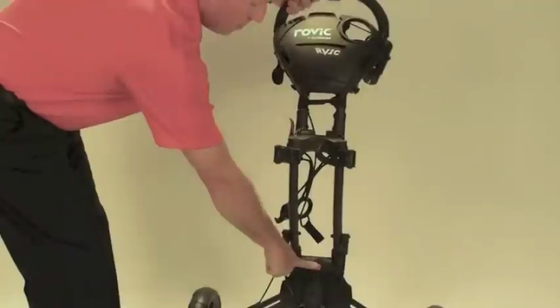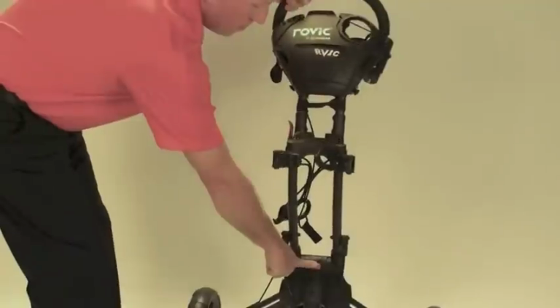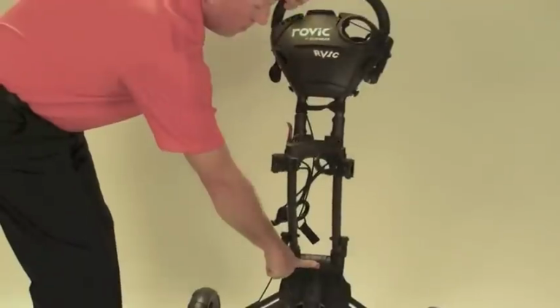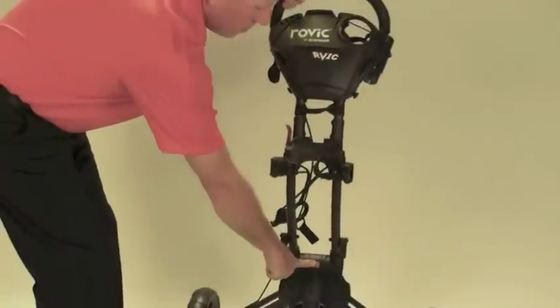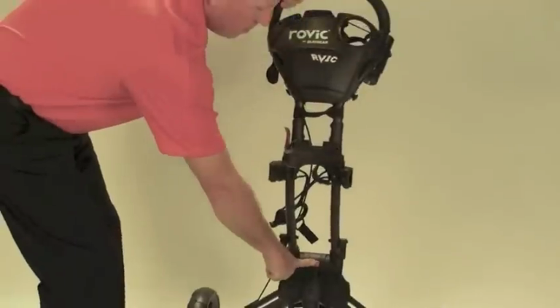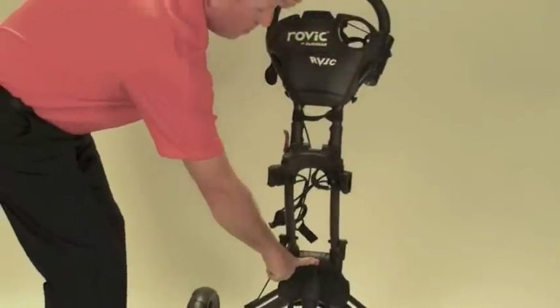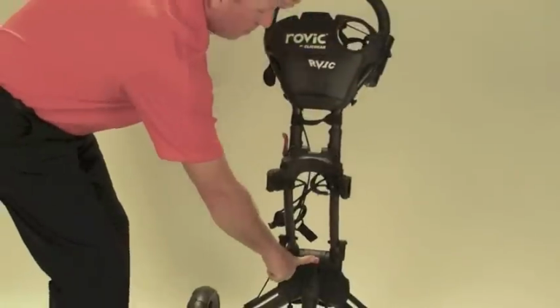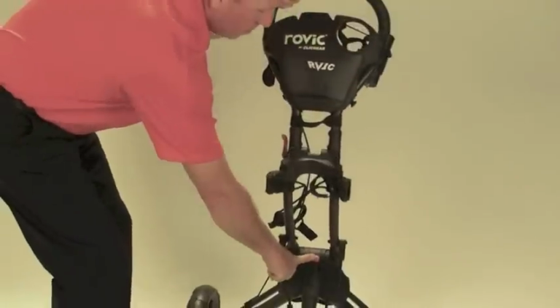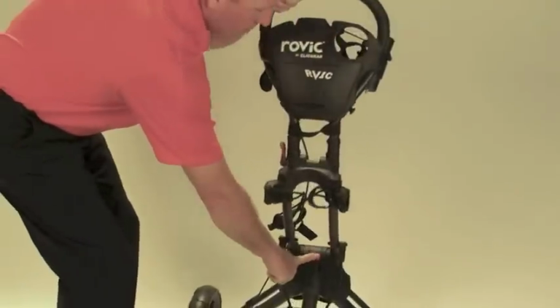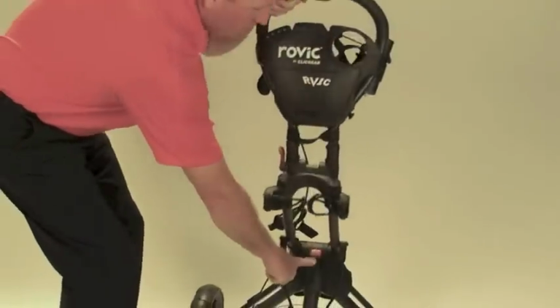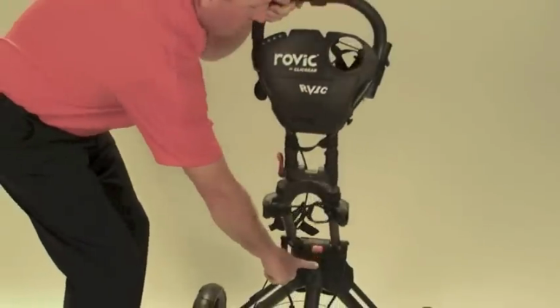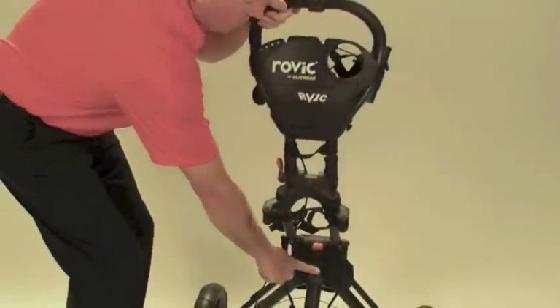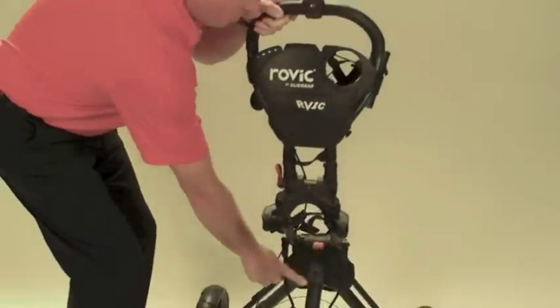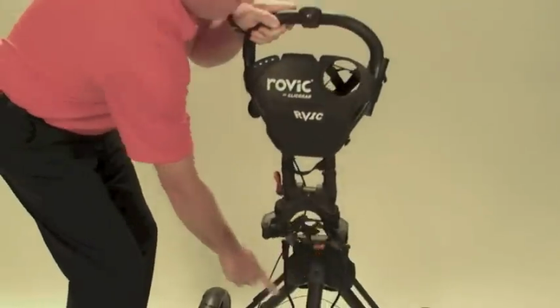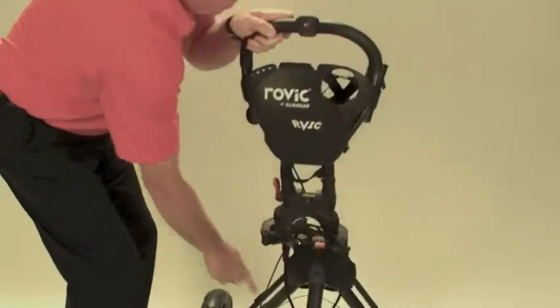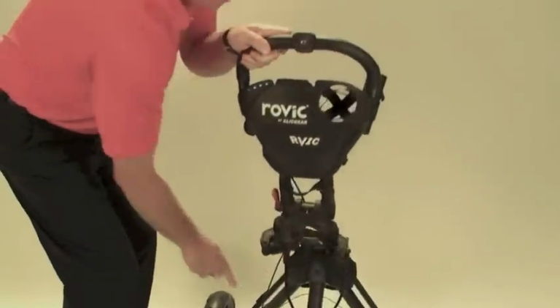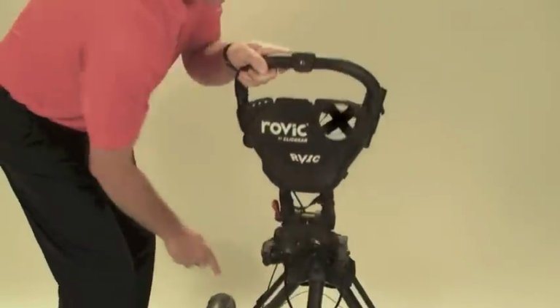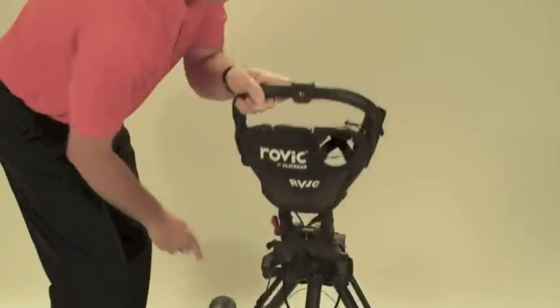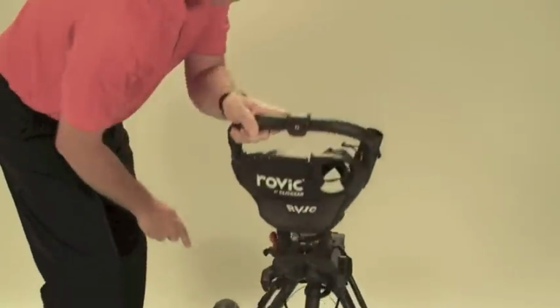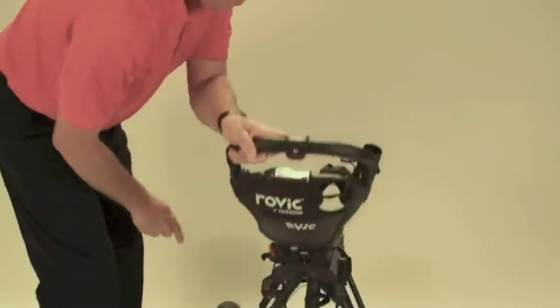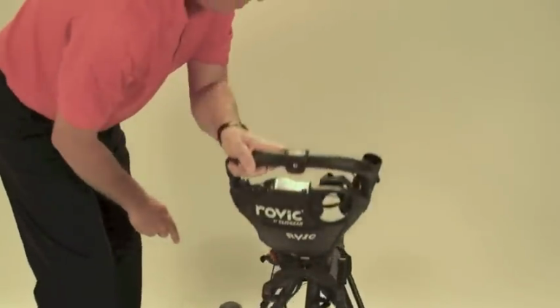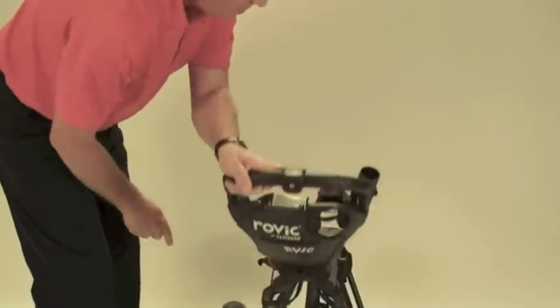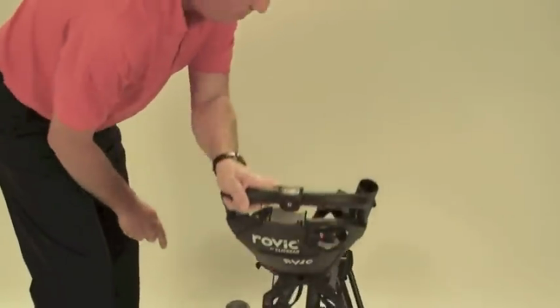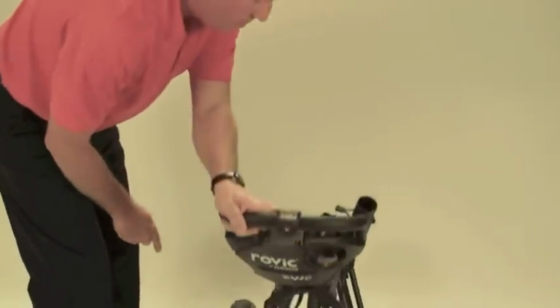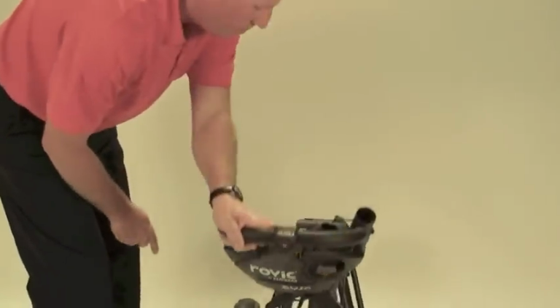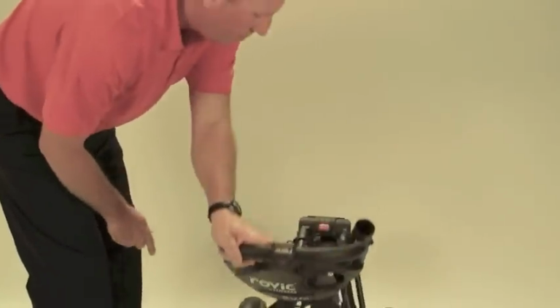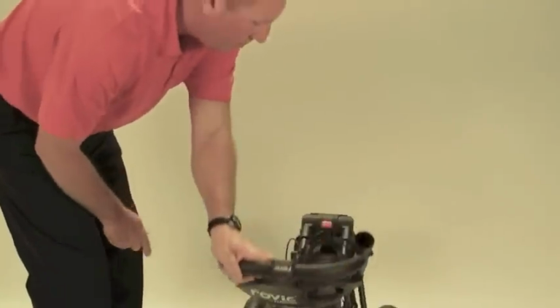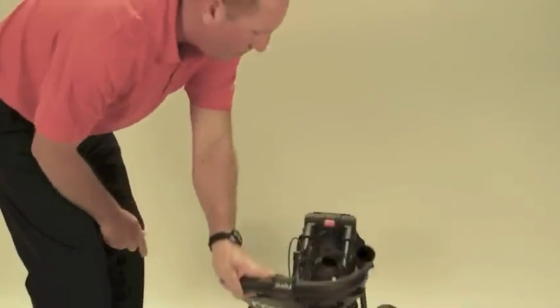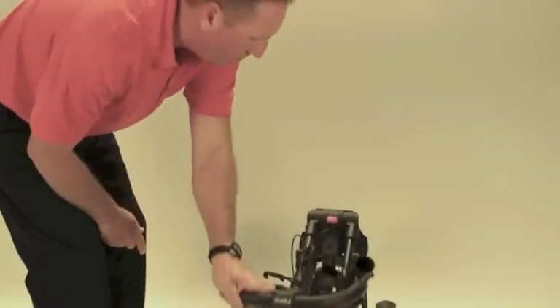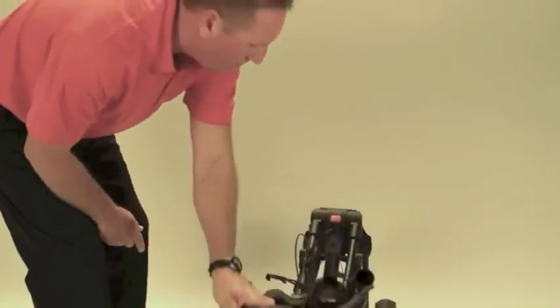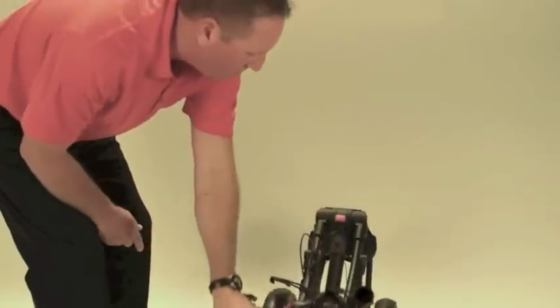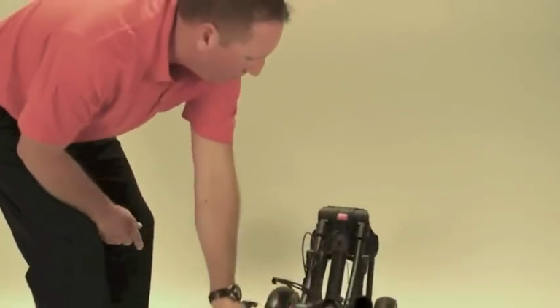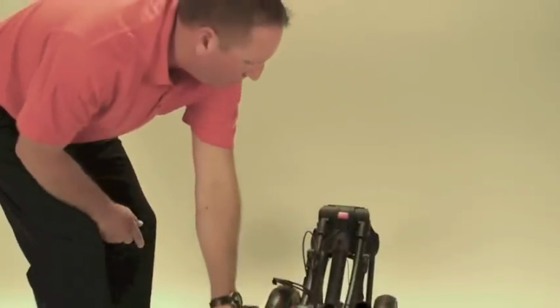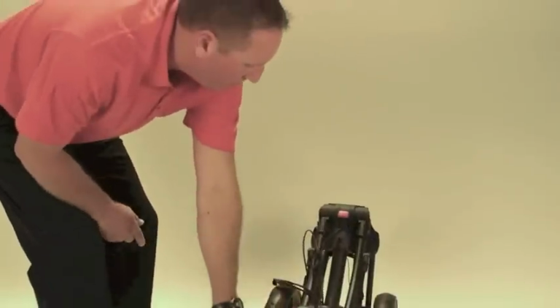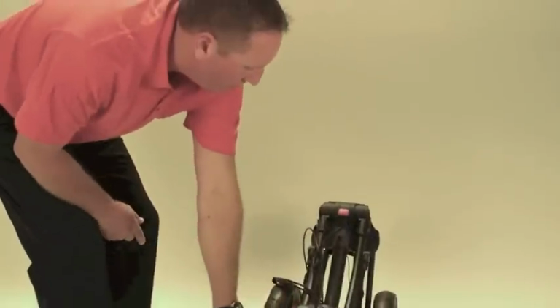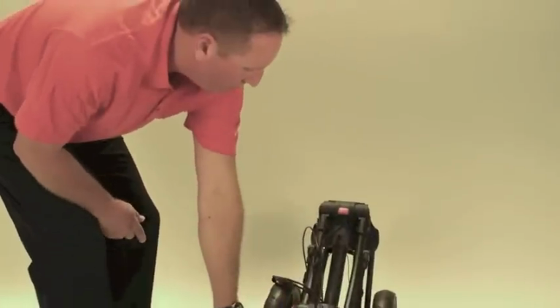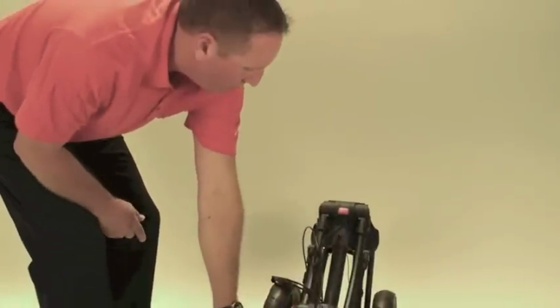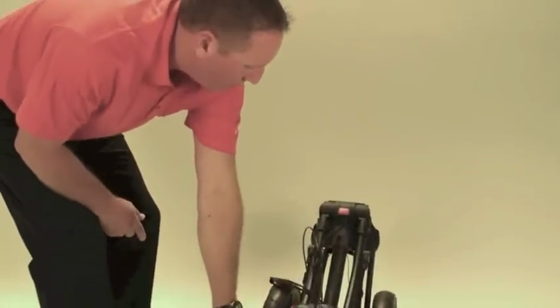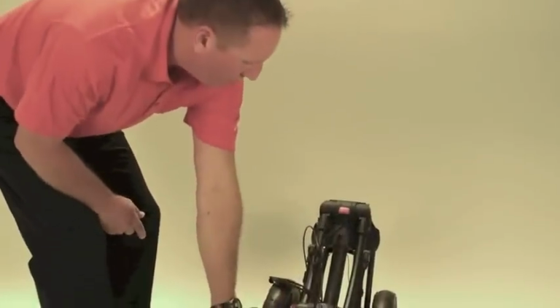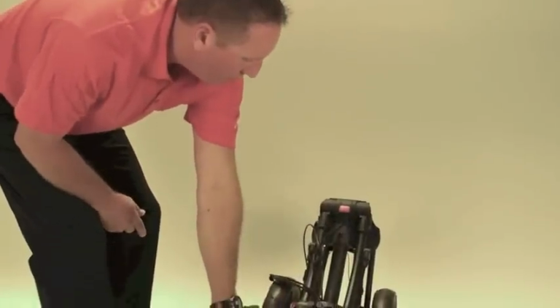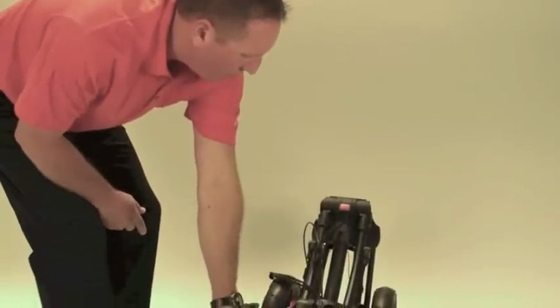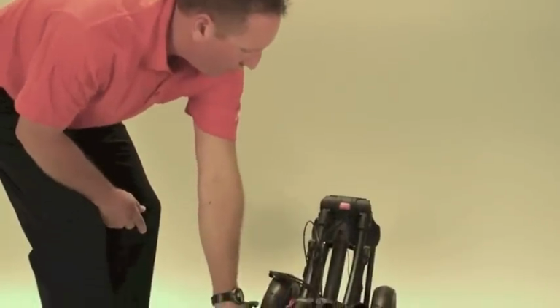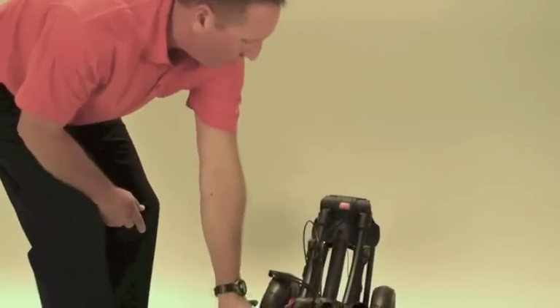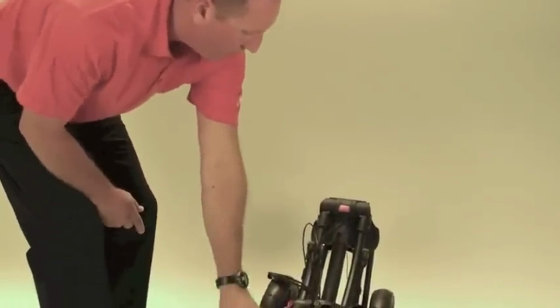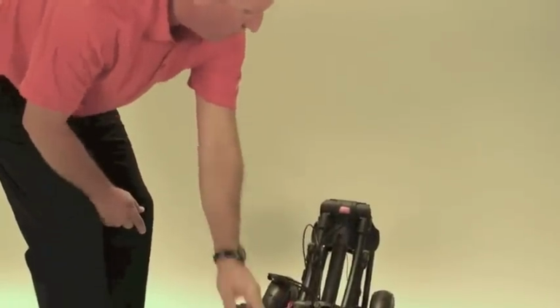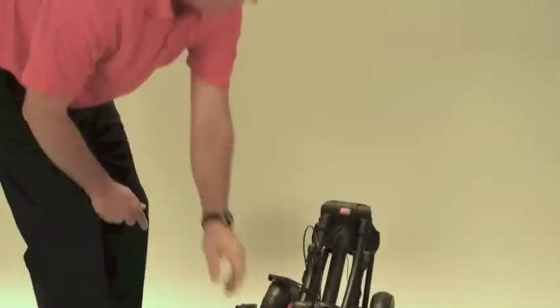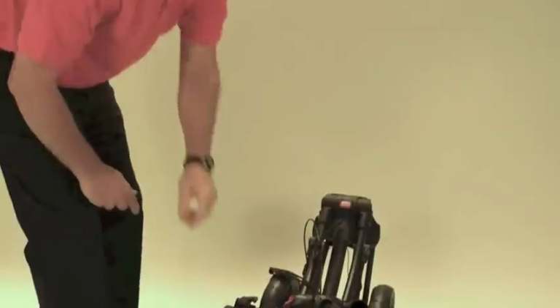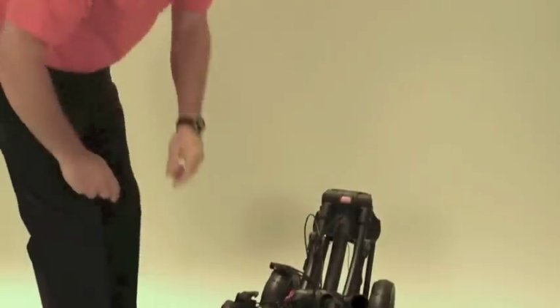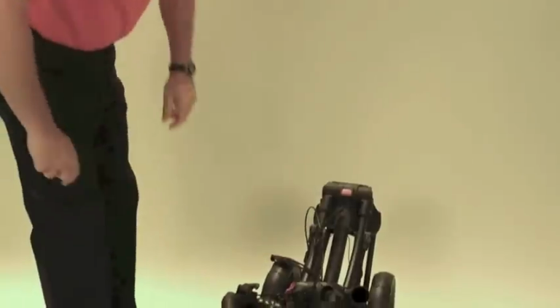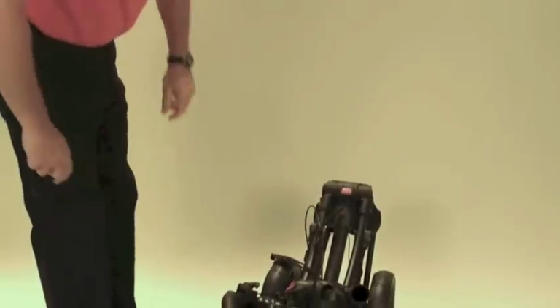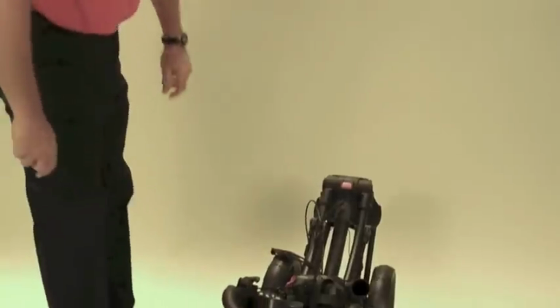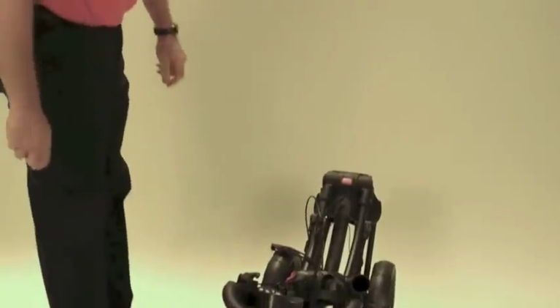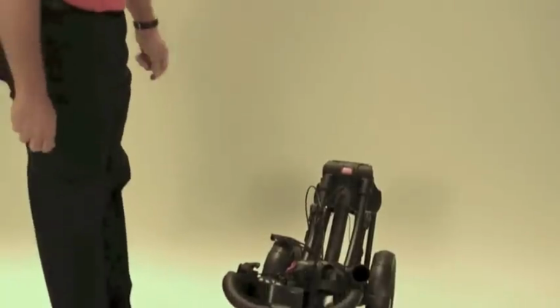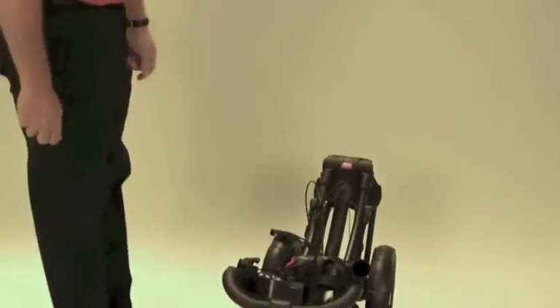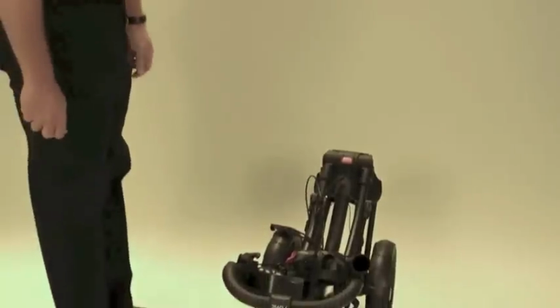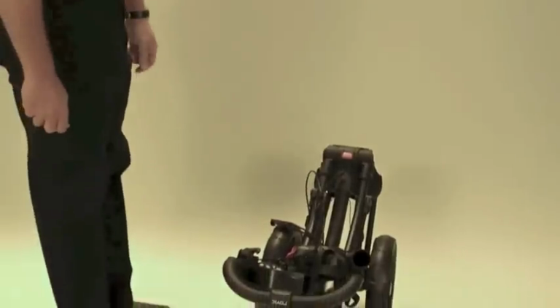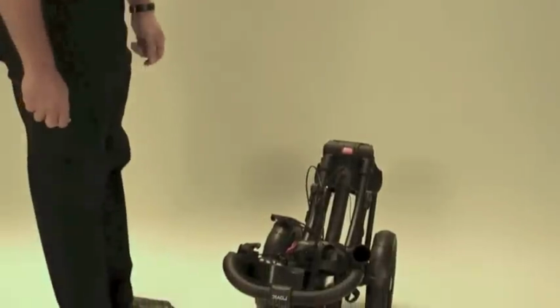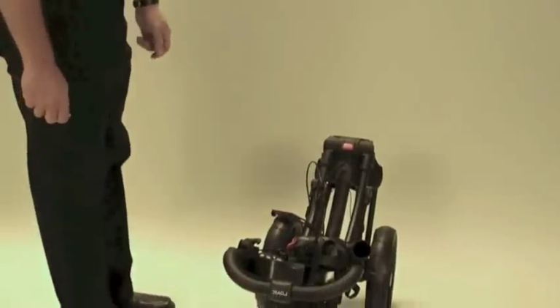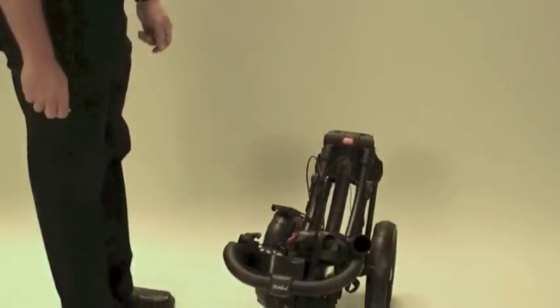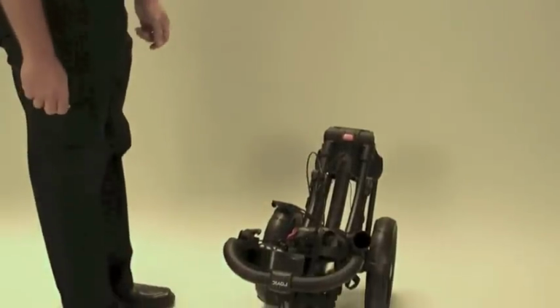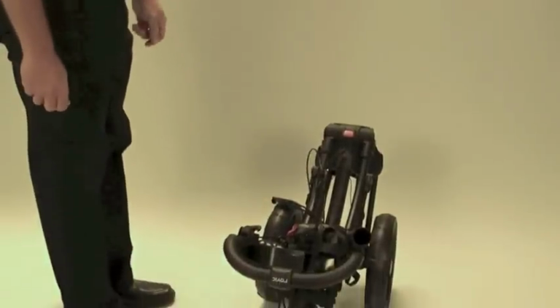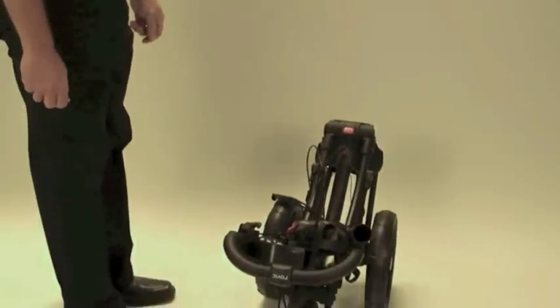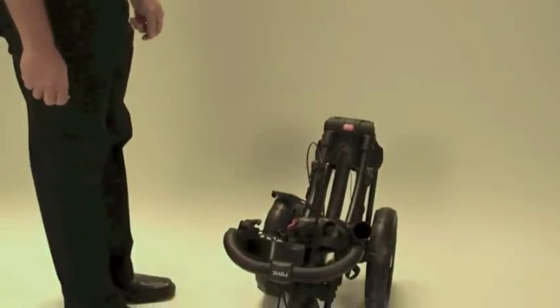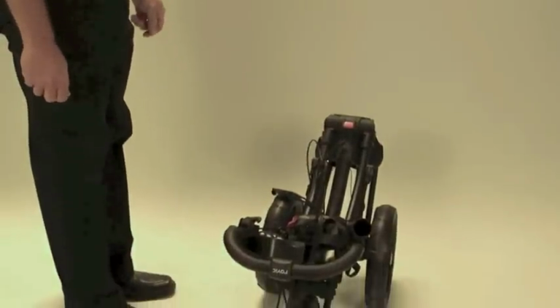Step 2: Grab the handle of the cart and pull it down towards the front wheel until it can go no farther.